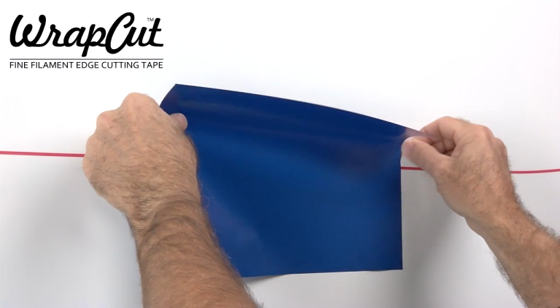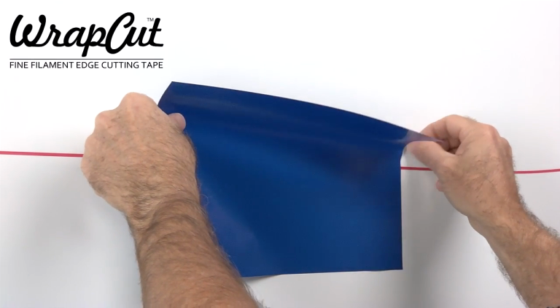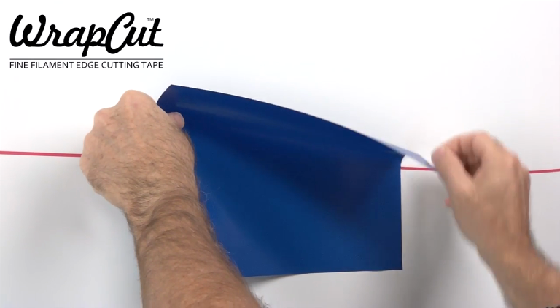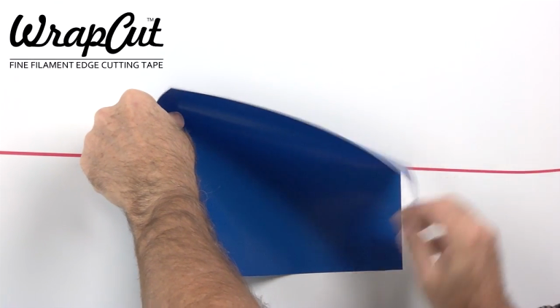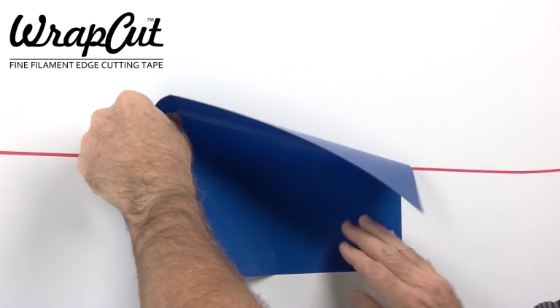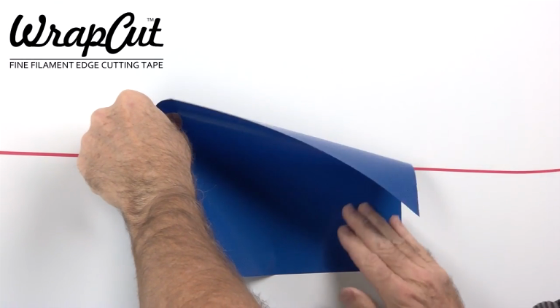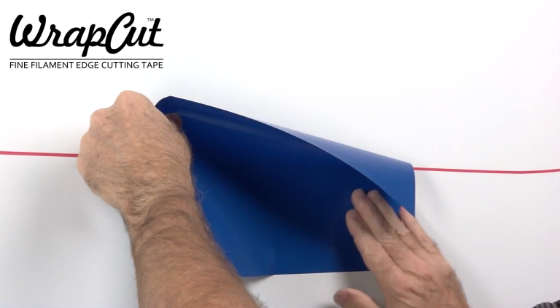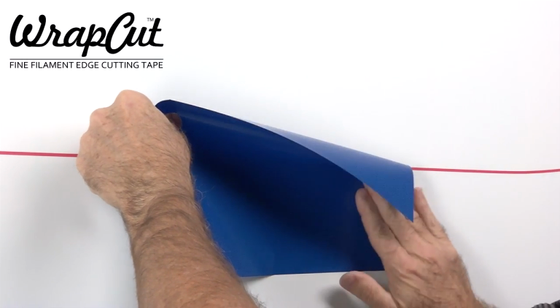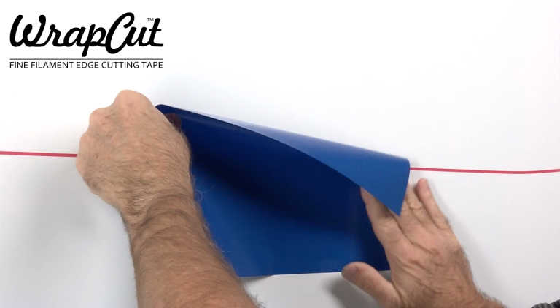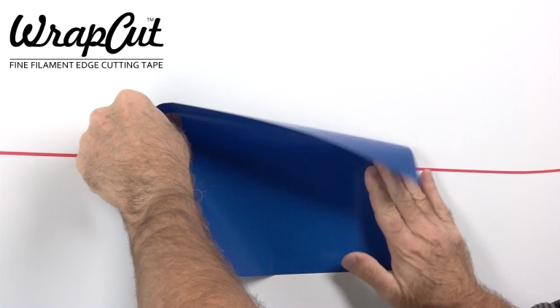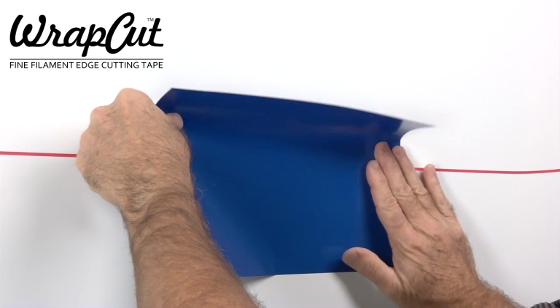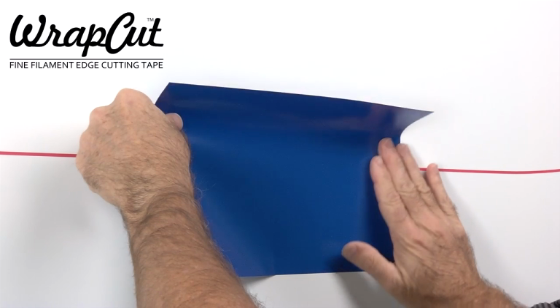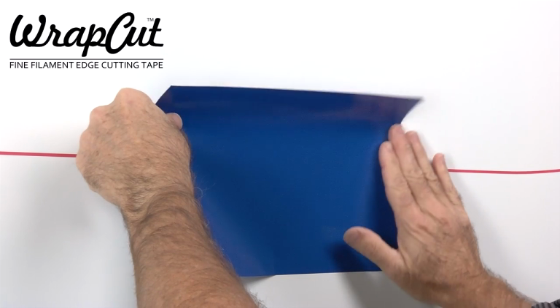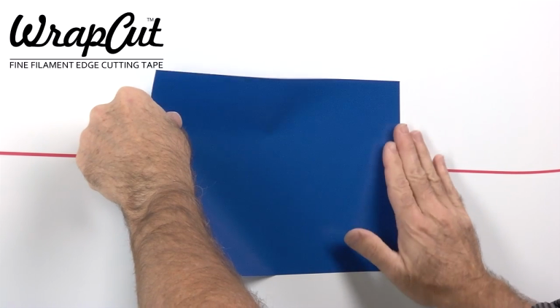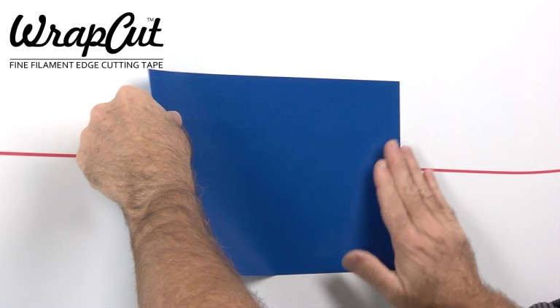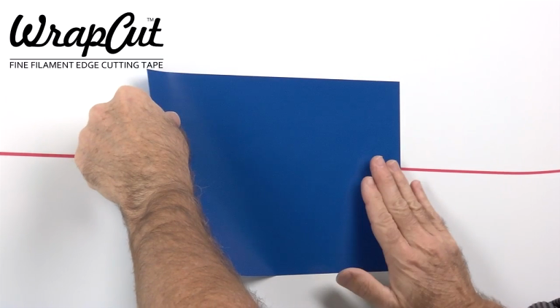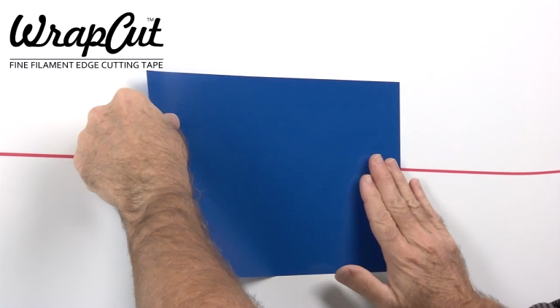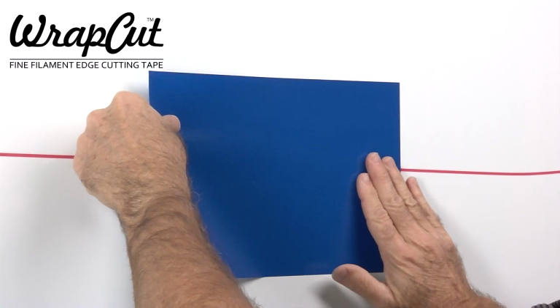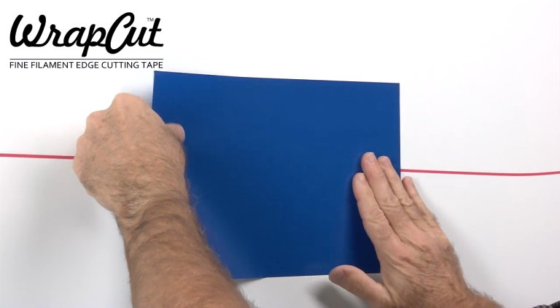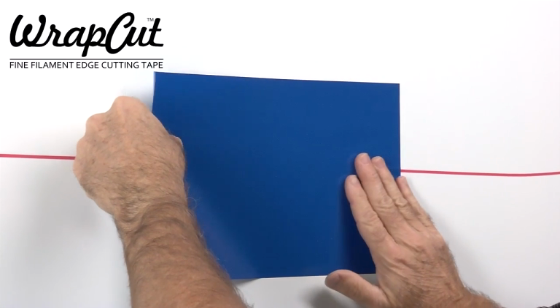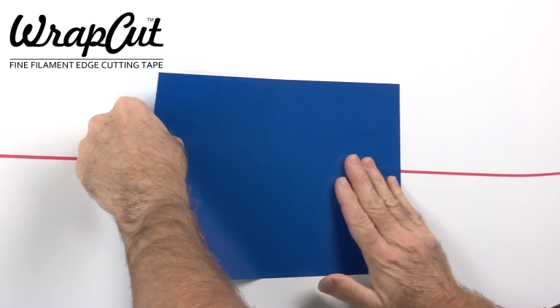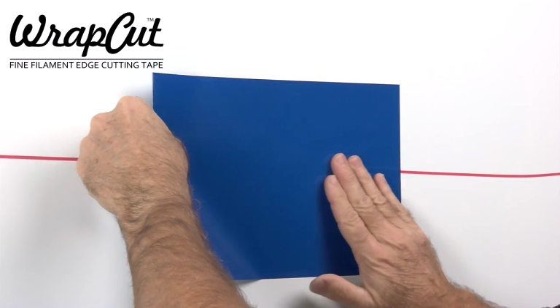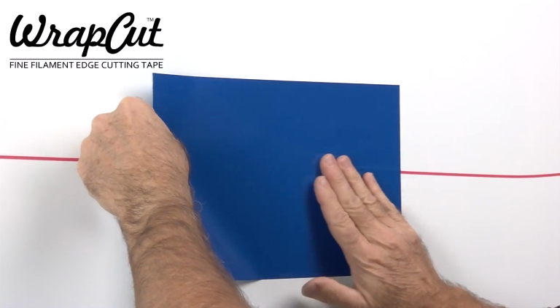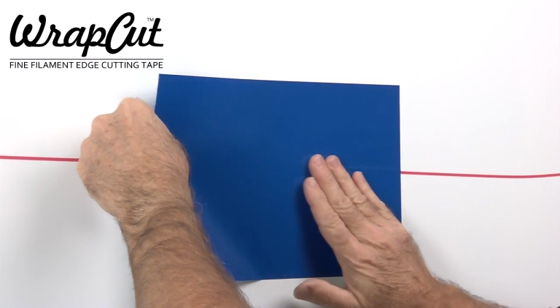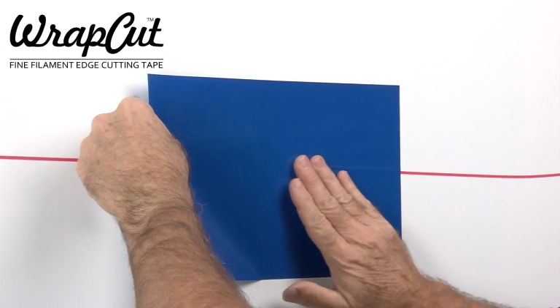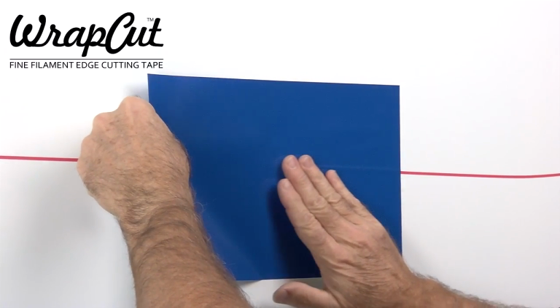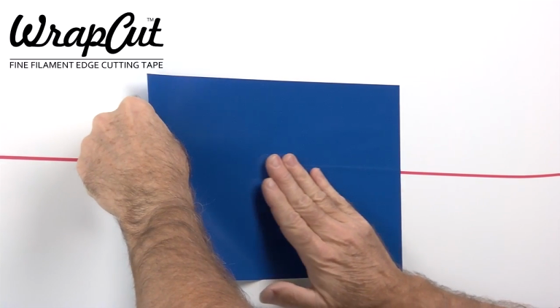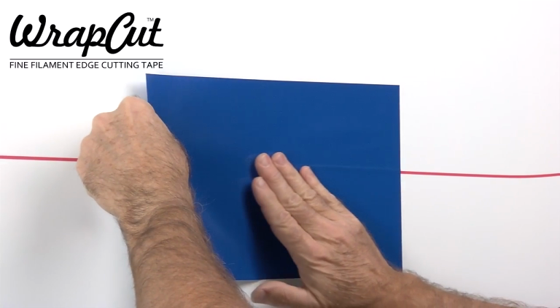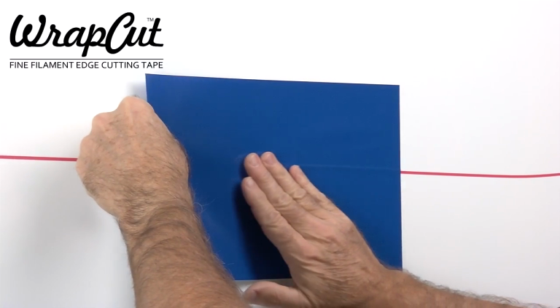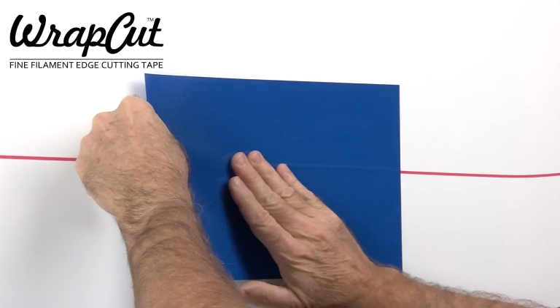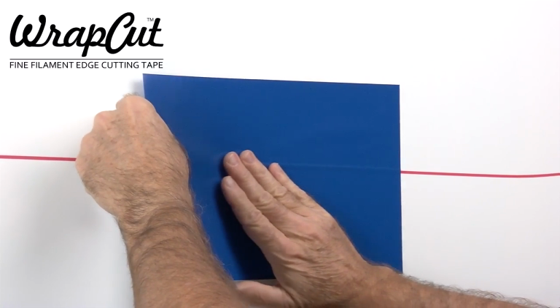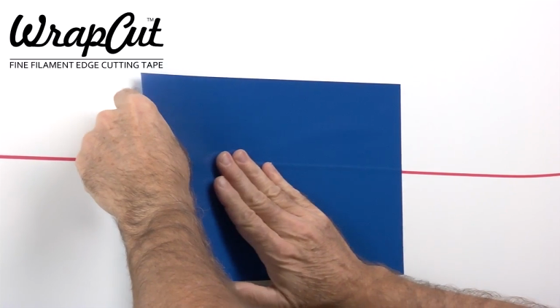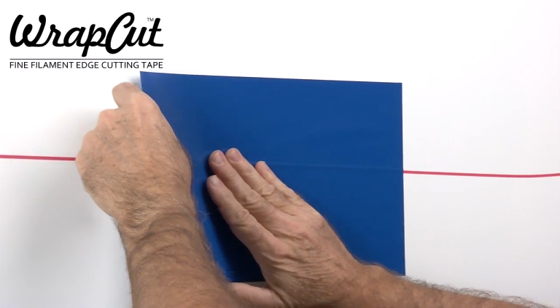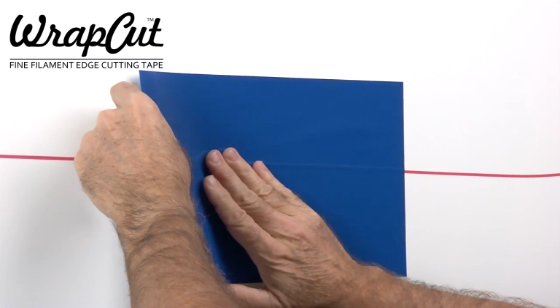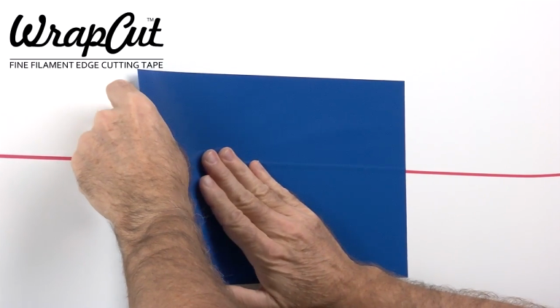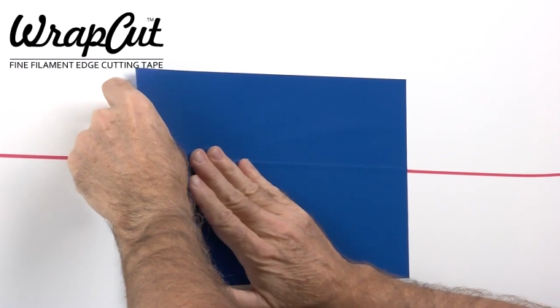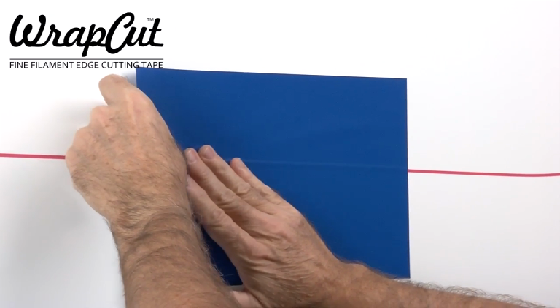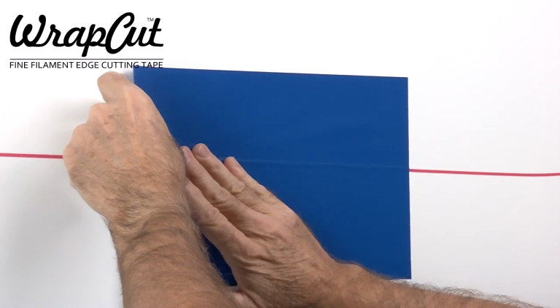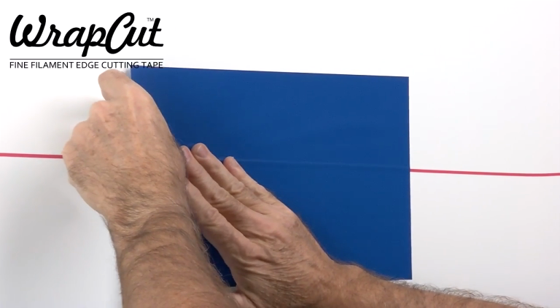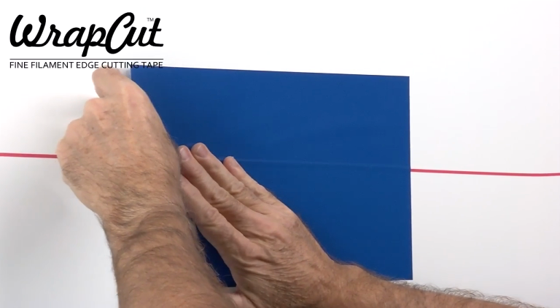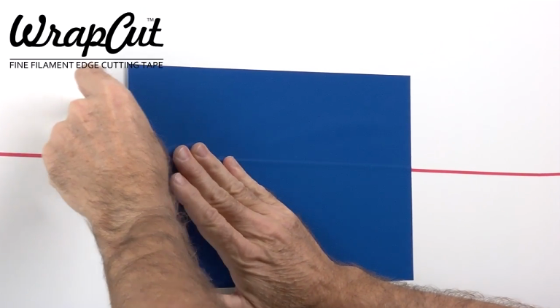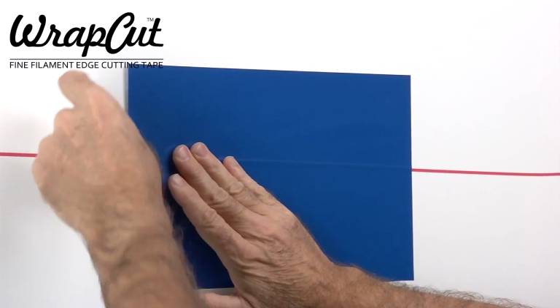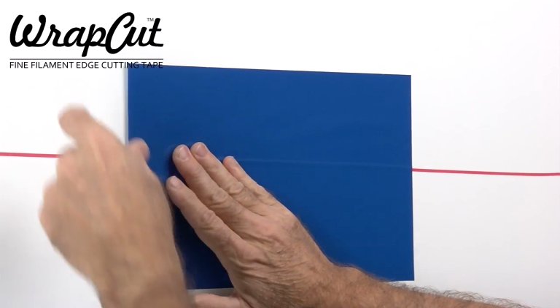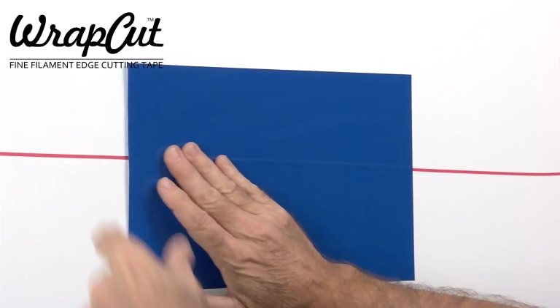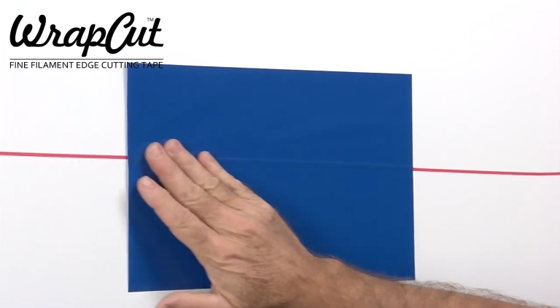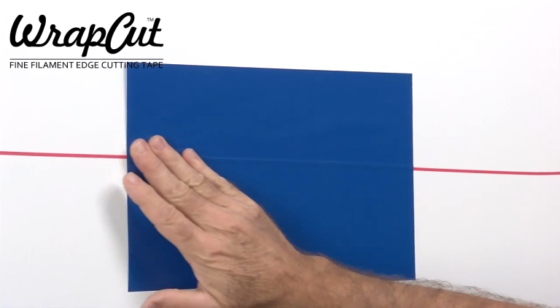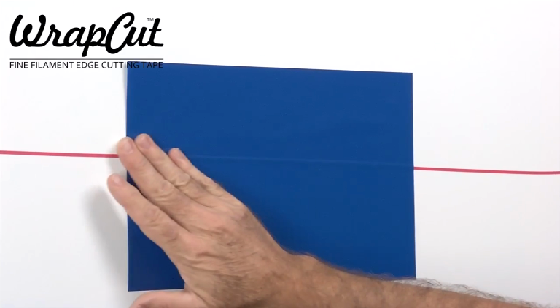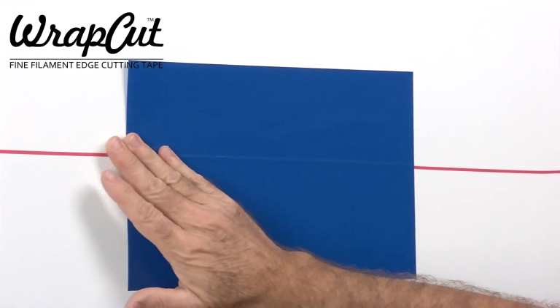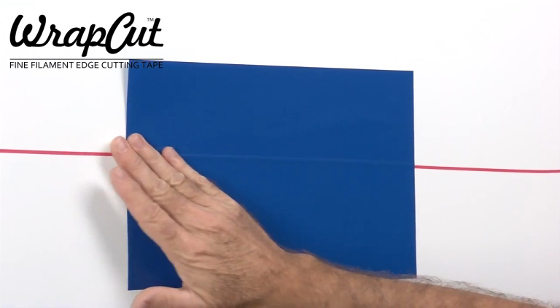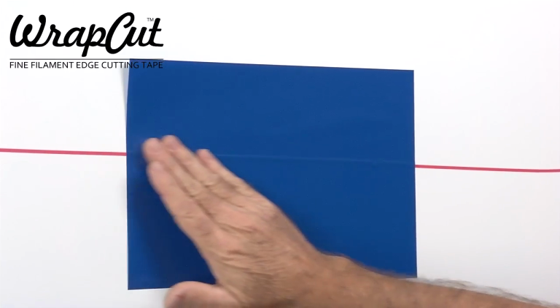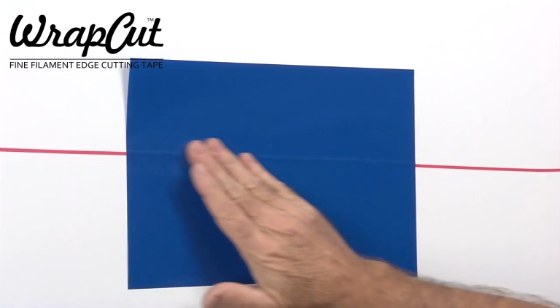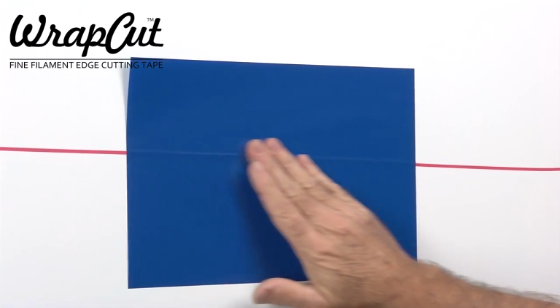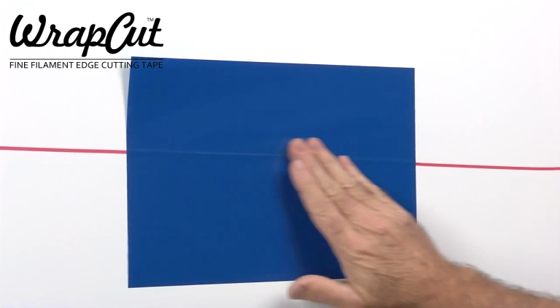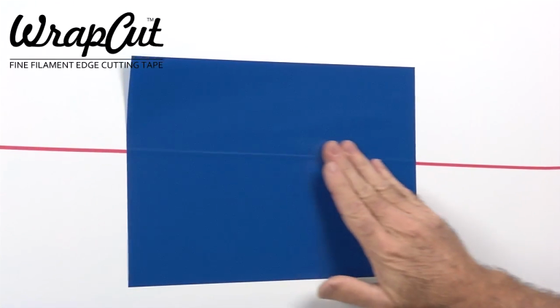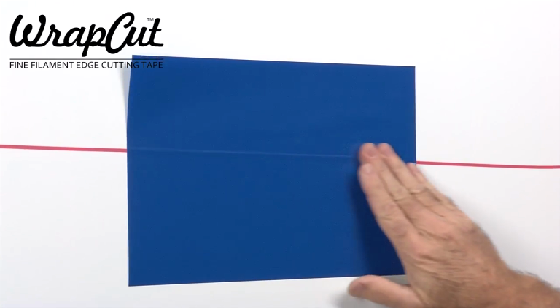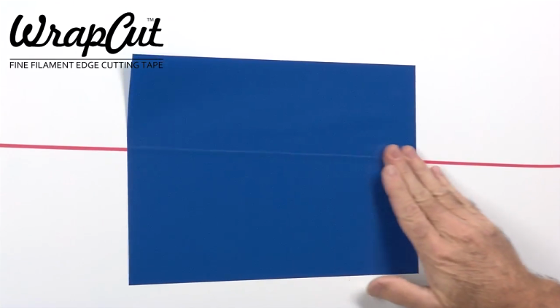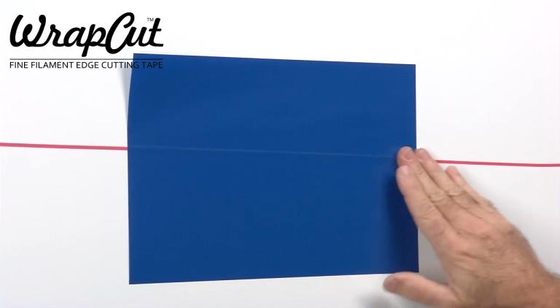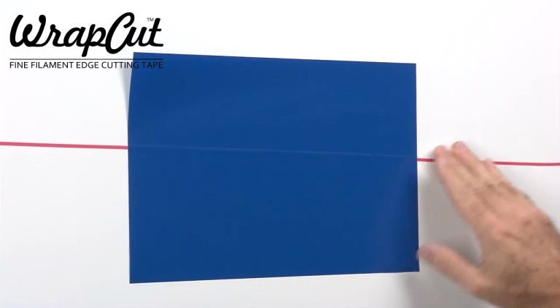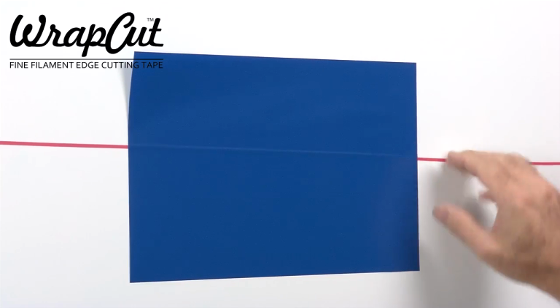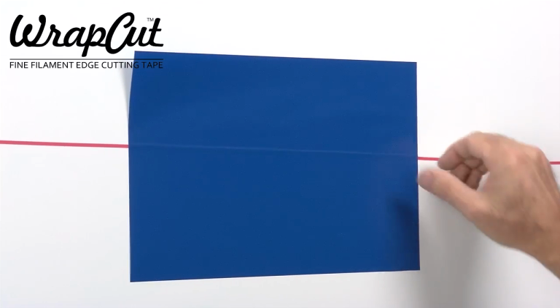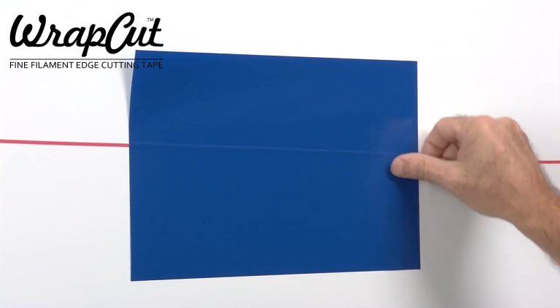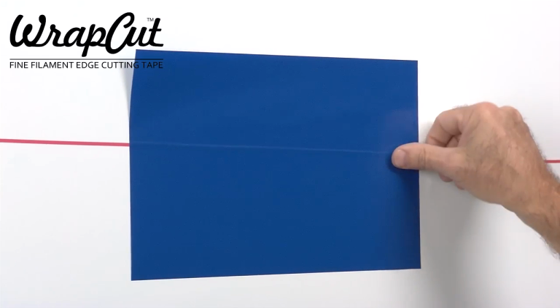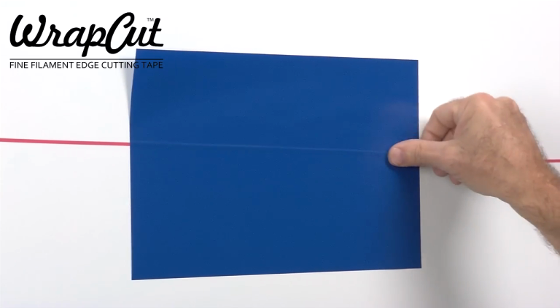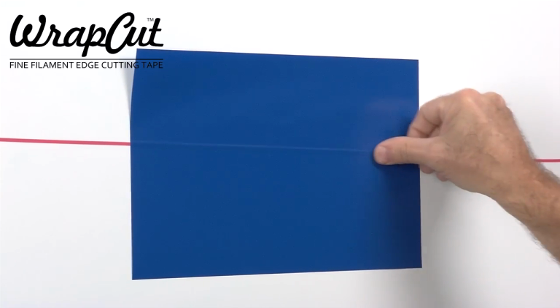Be sure that the cutting filament of the tape is positioned along the line to be cut, and that the vinyl film and tape are pressed down firmly to the surface.